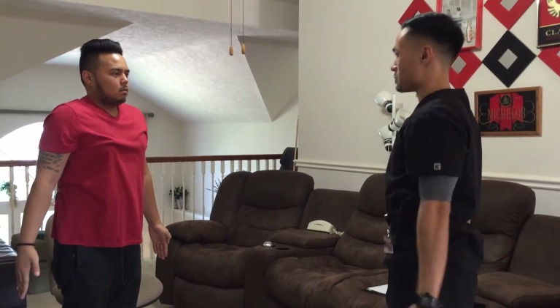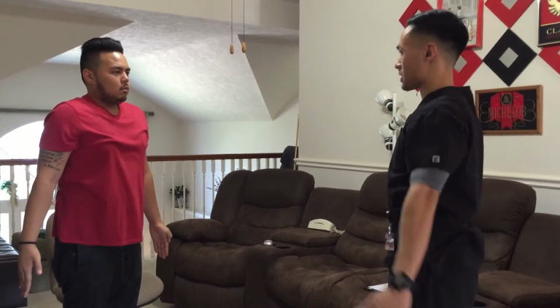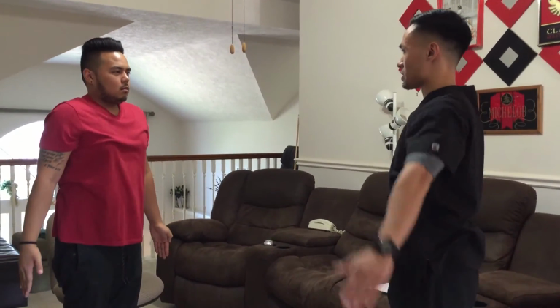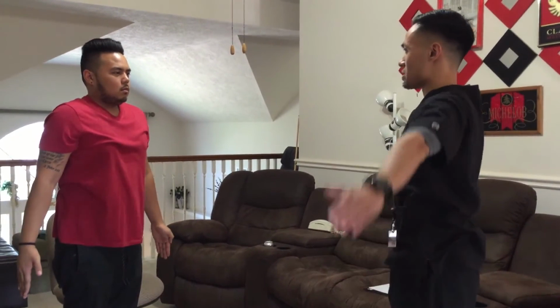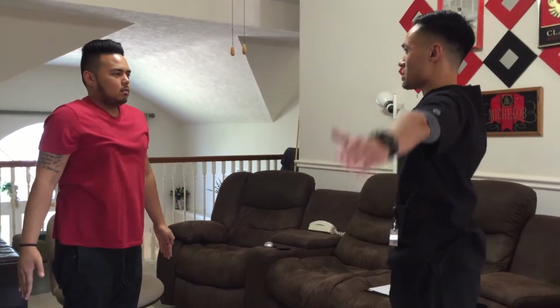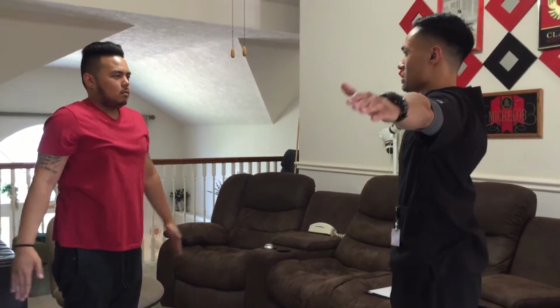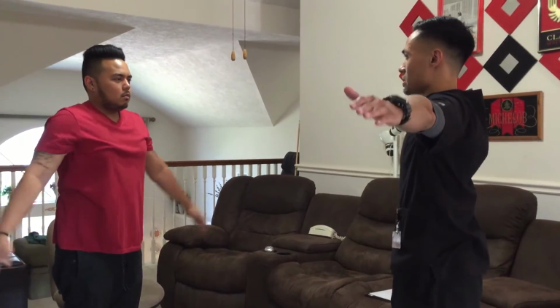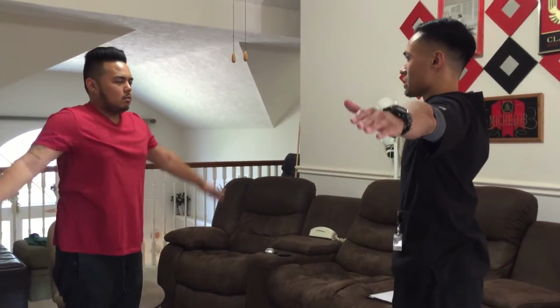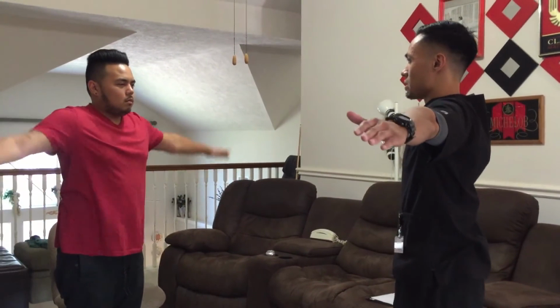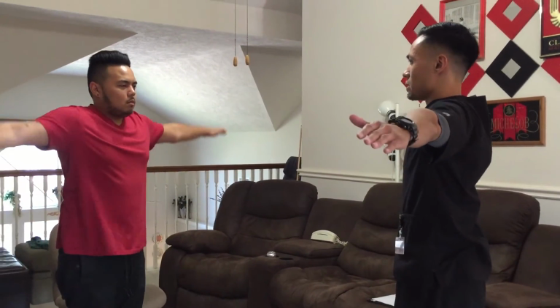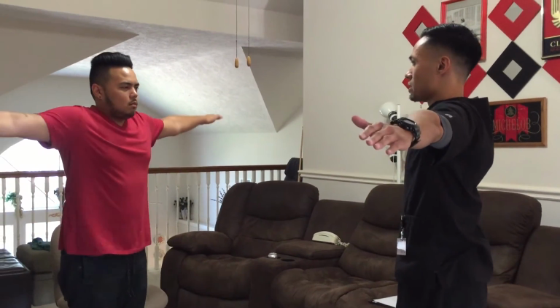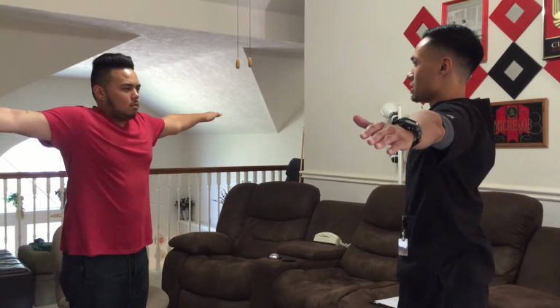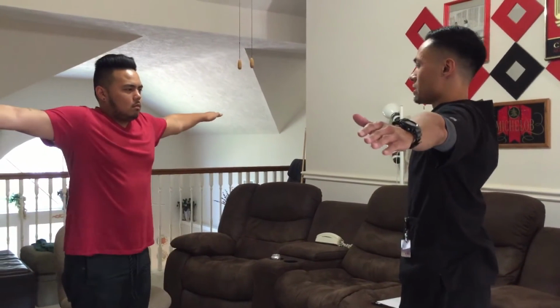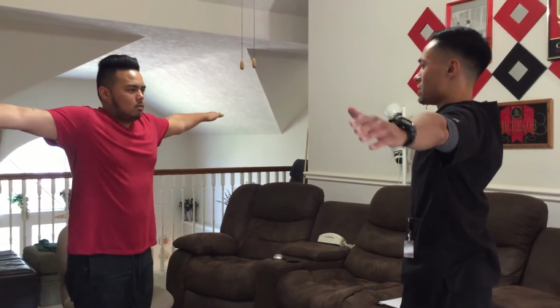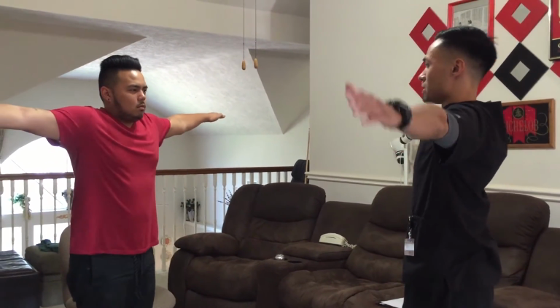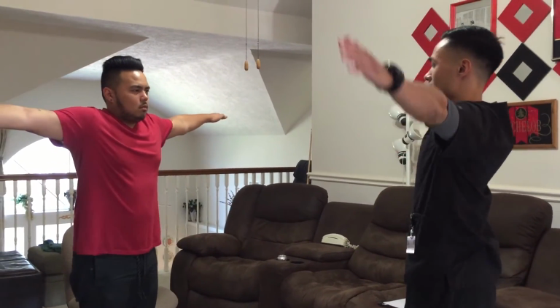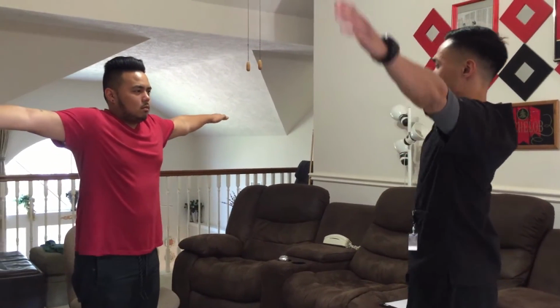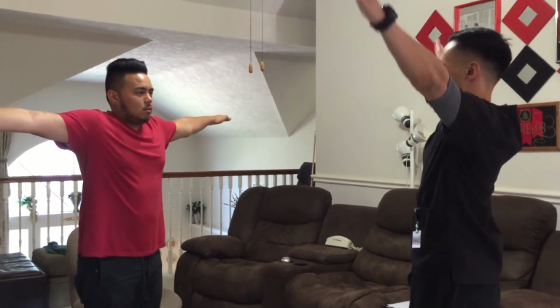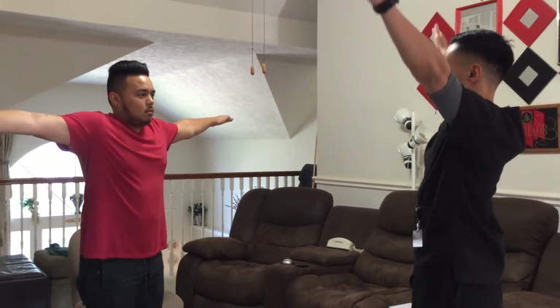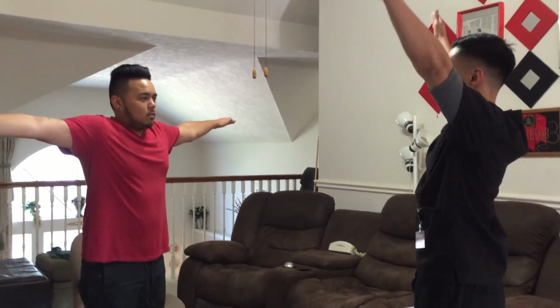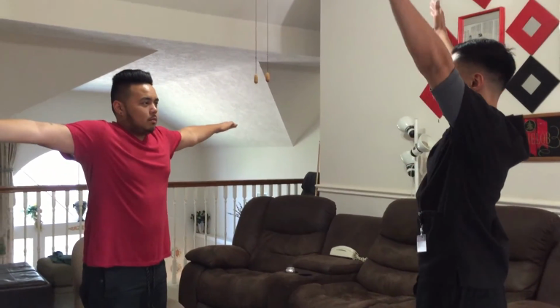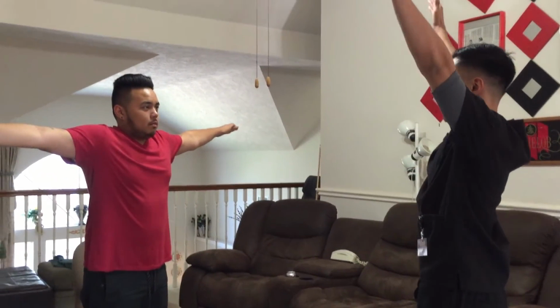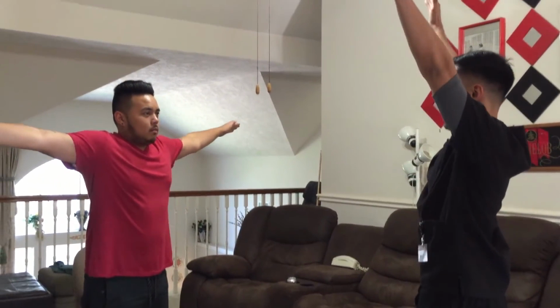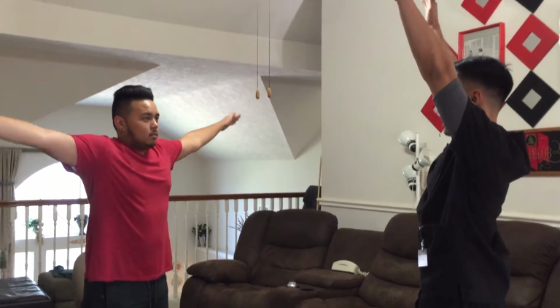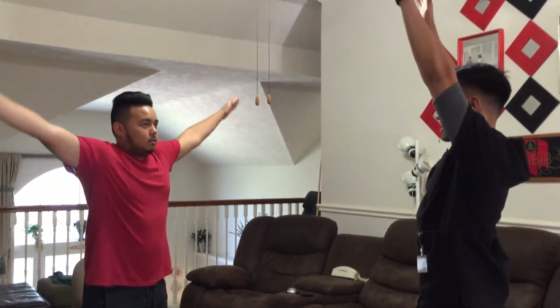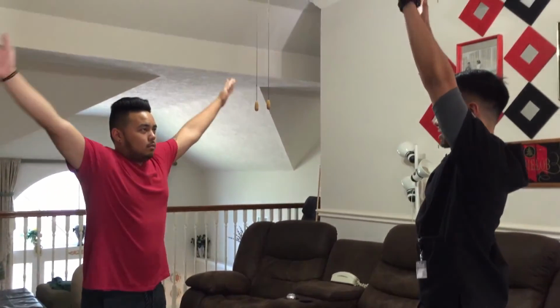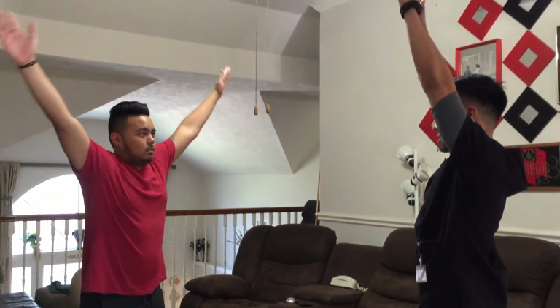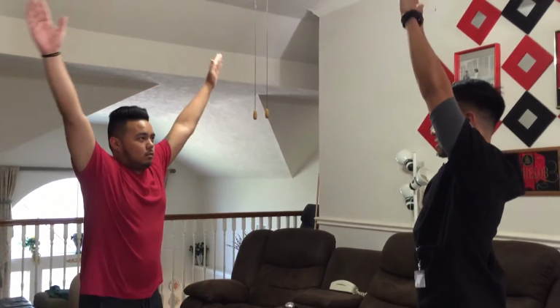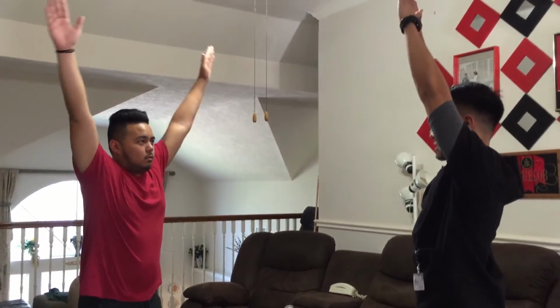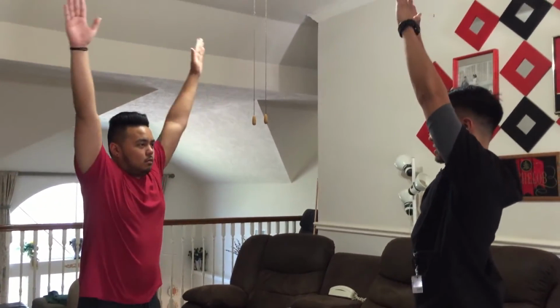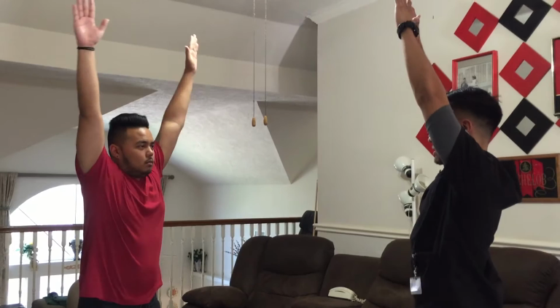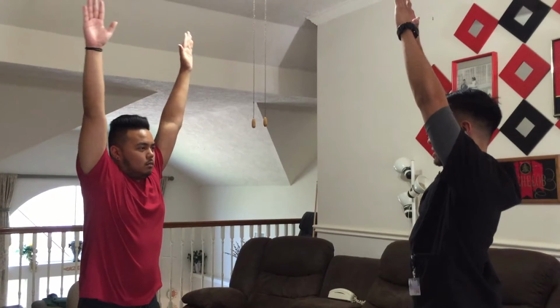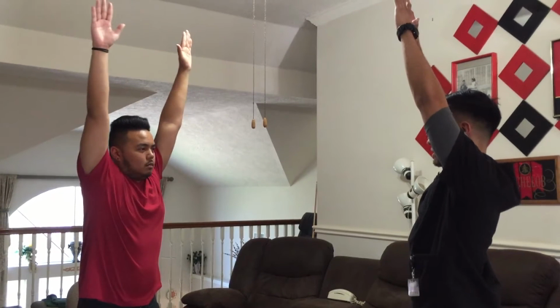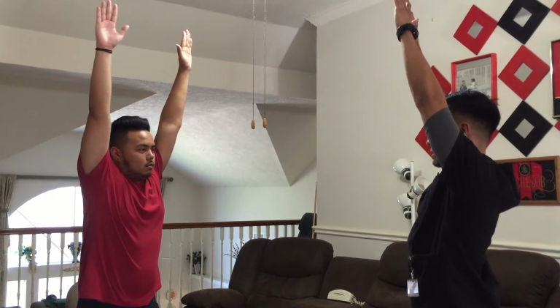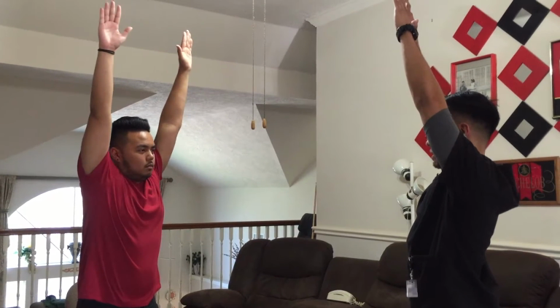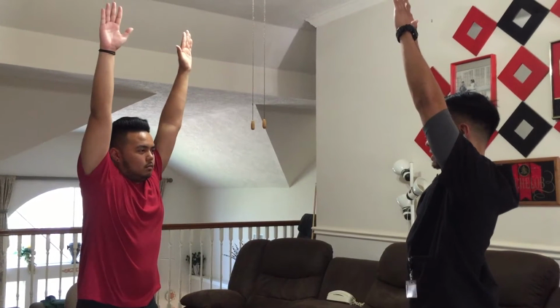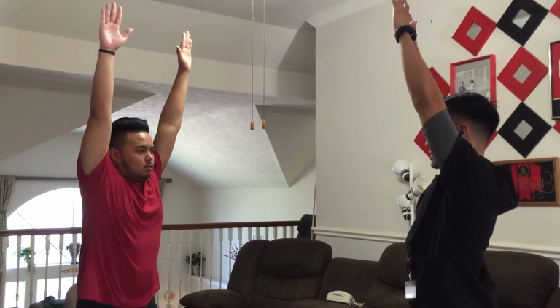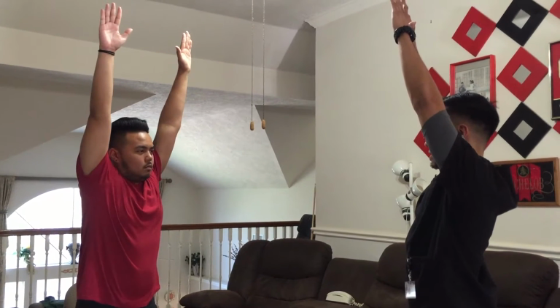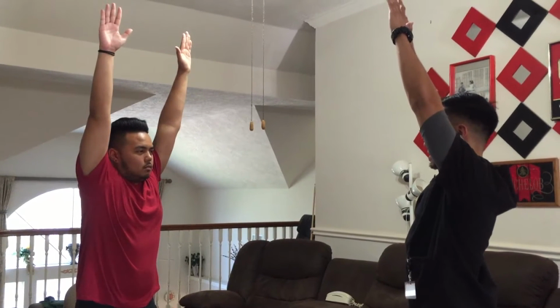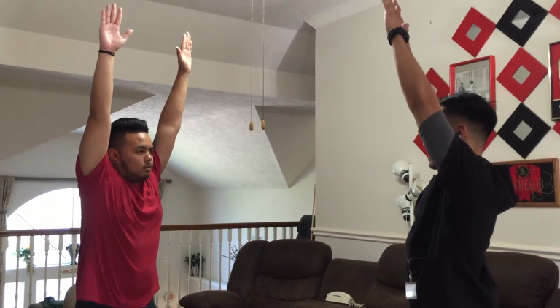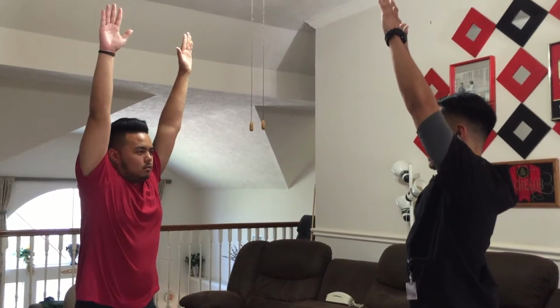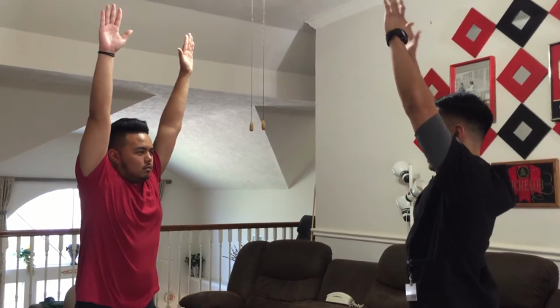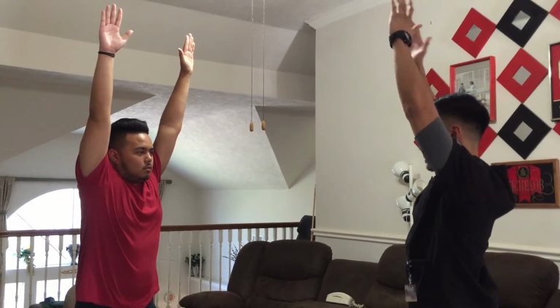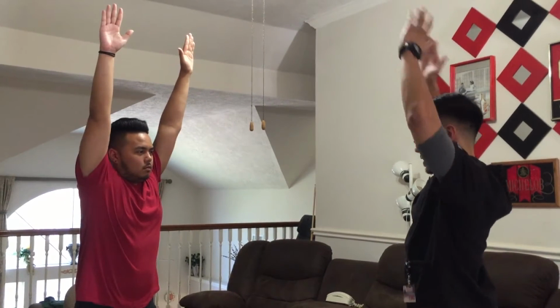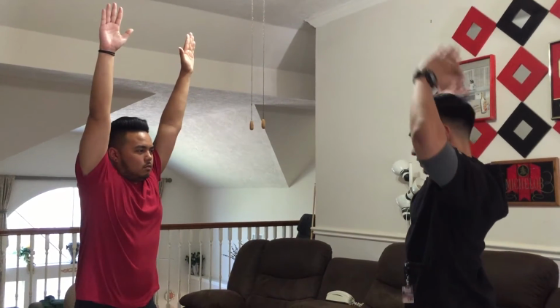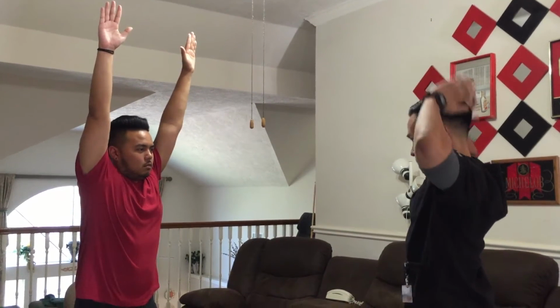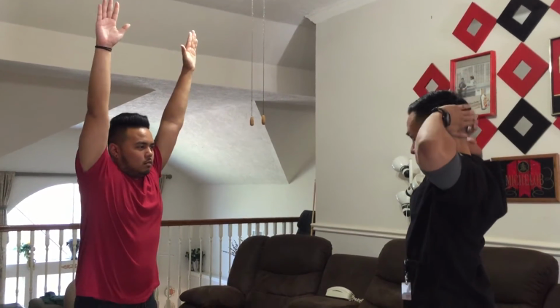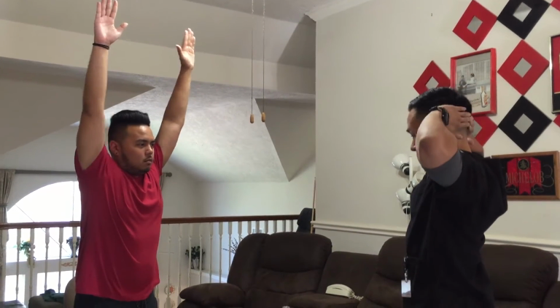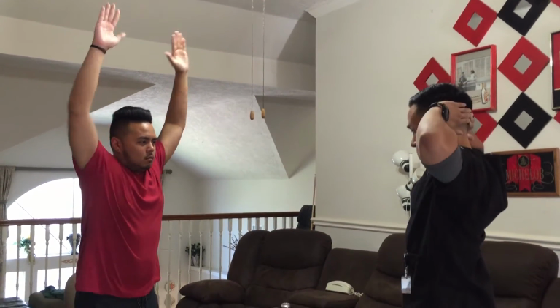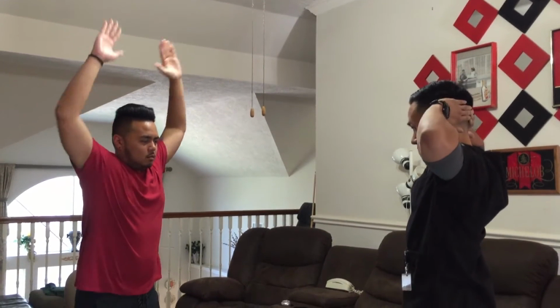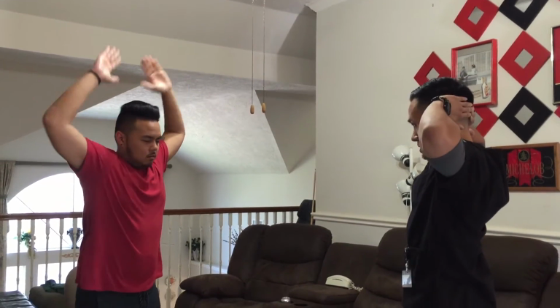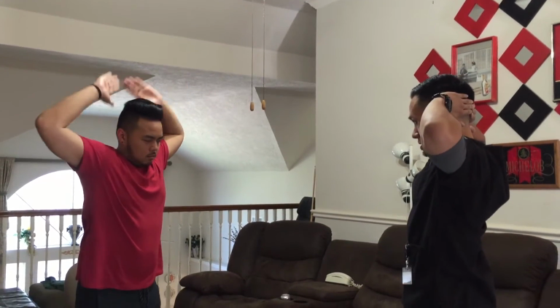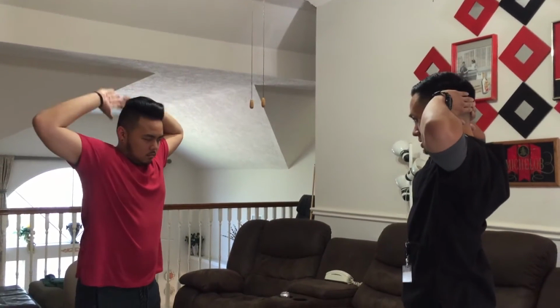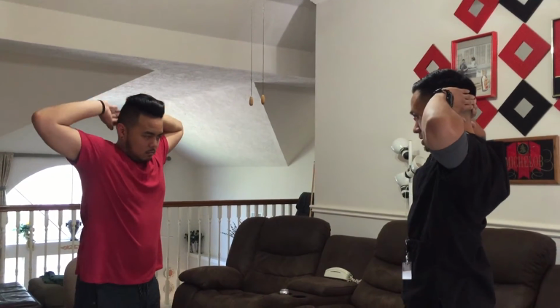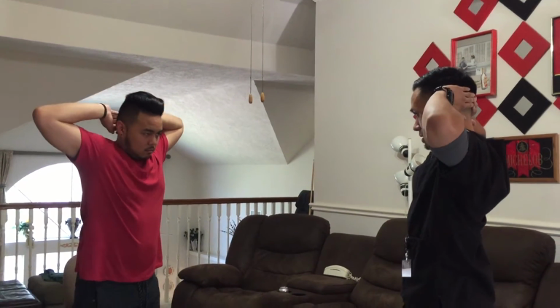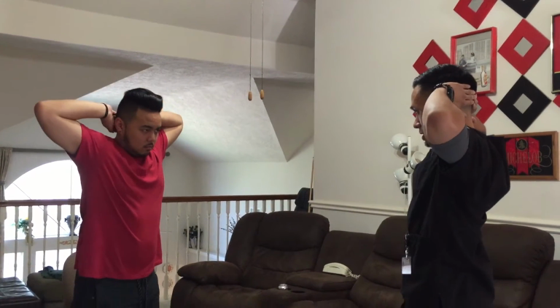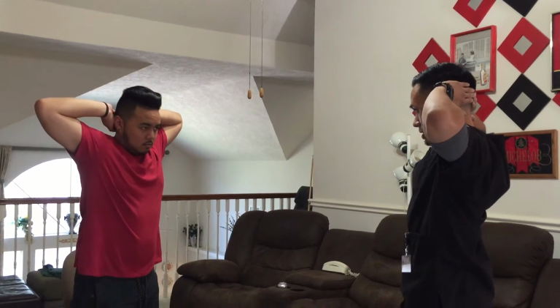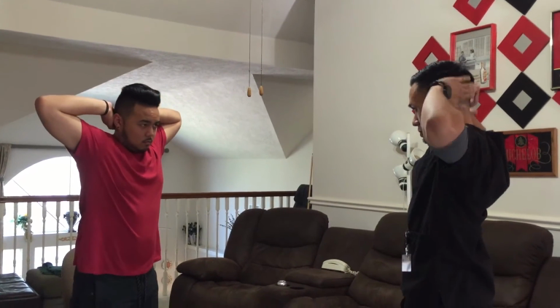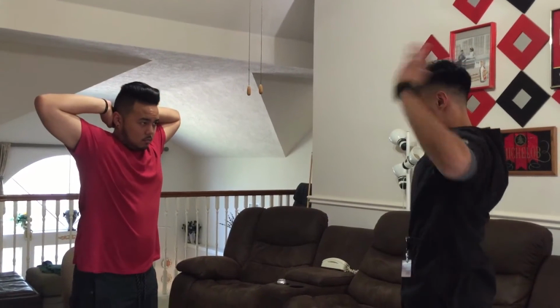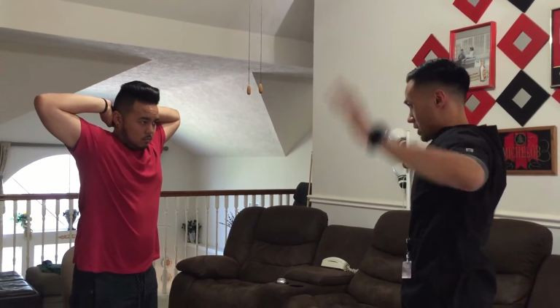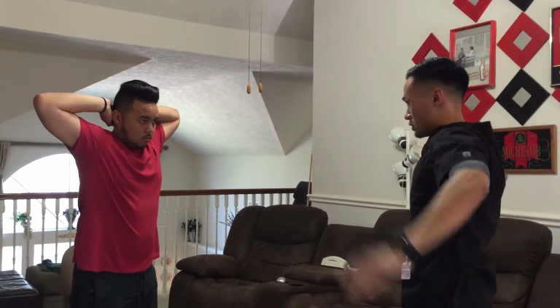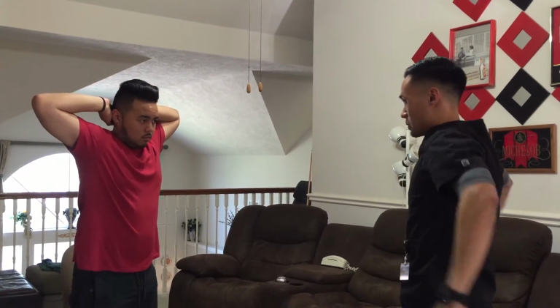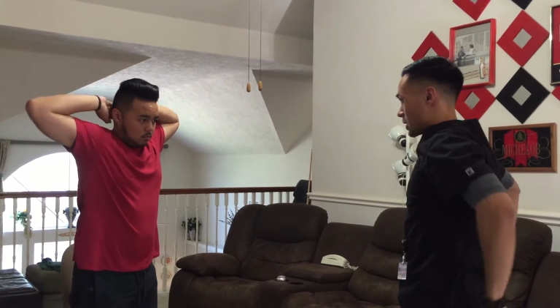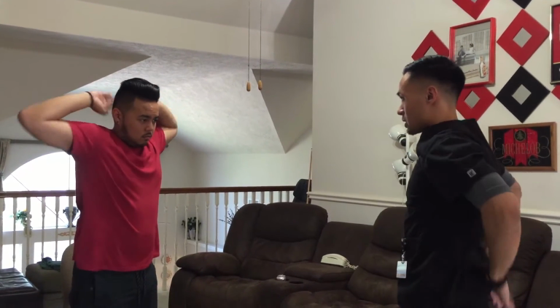Now make a T. Now raise them up to the sky. Now back of your head, behind your back.